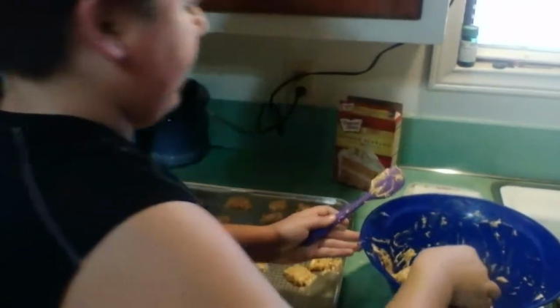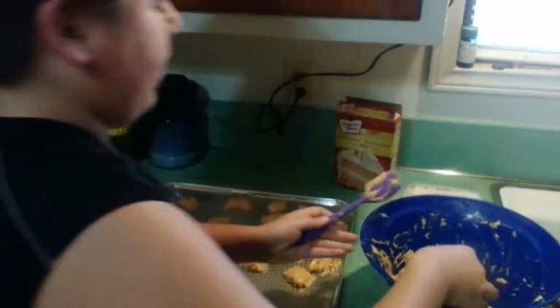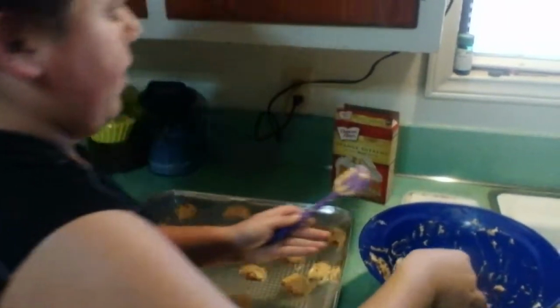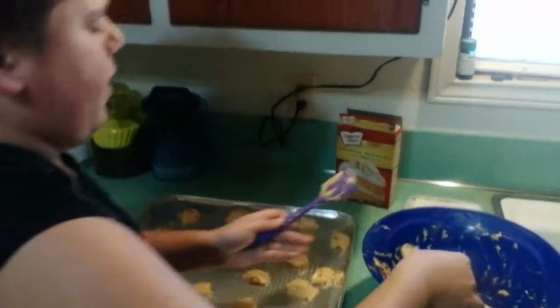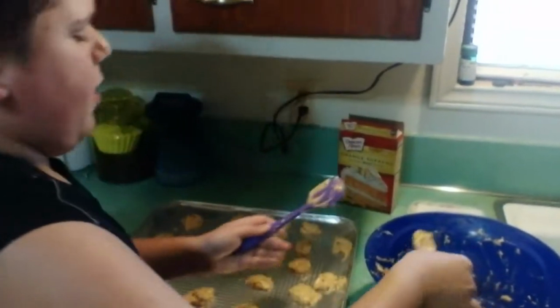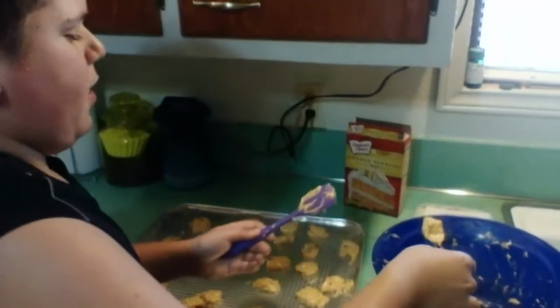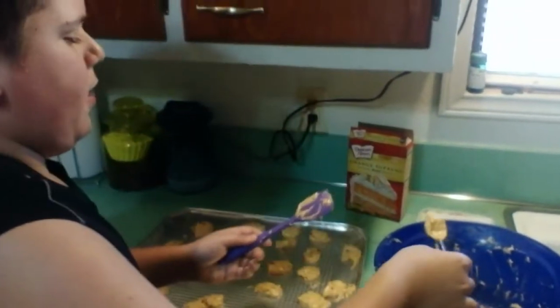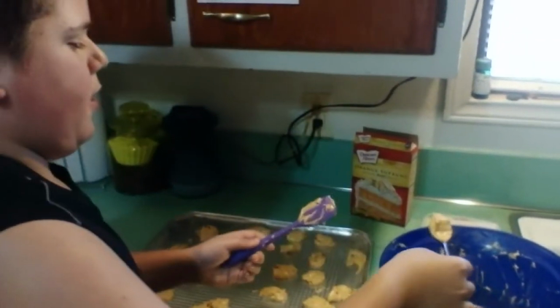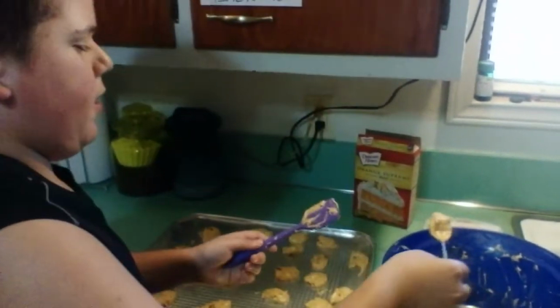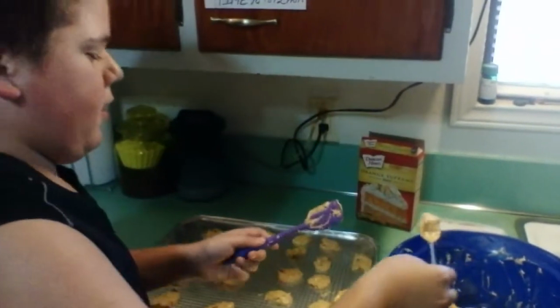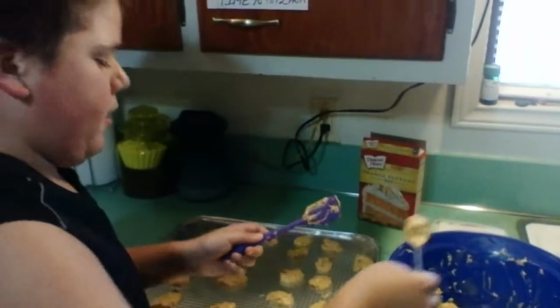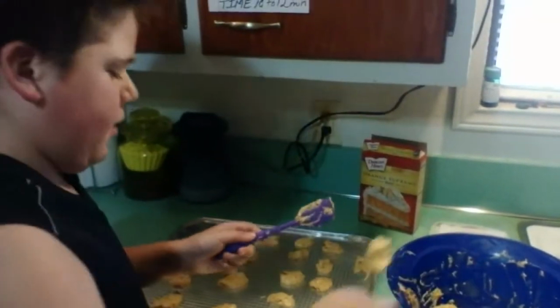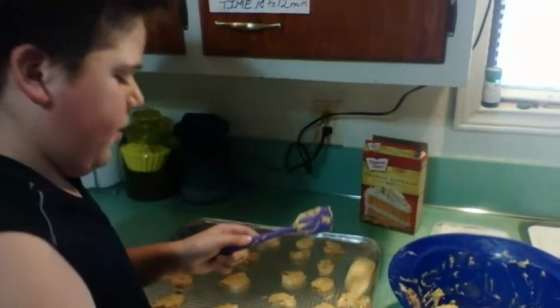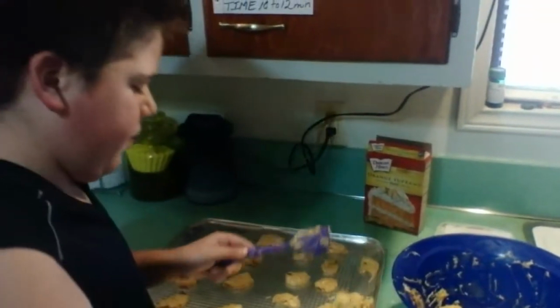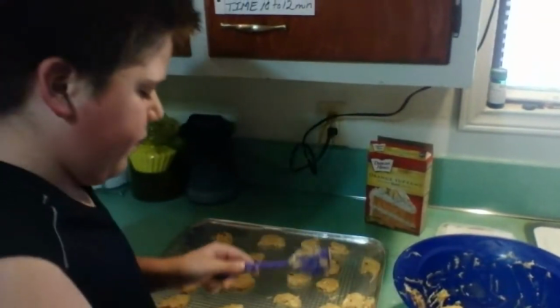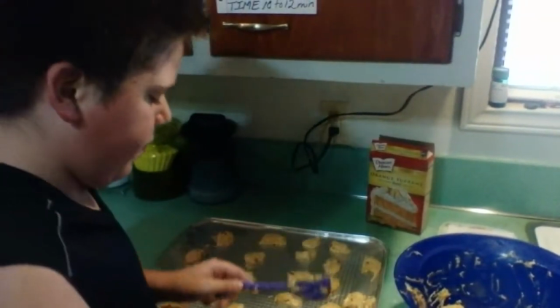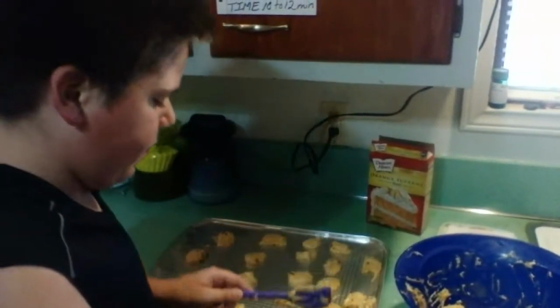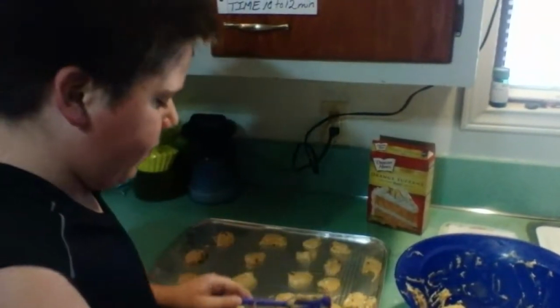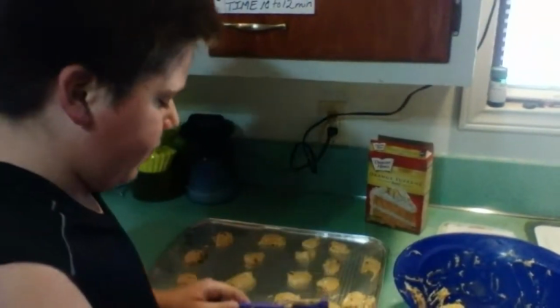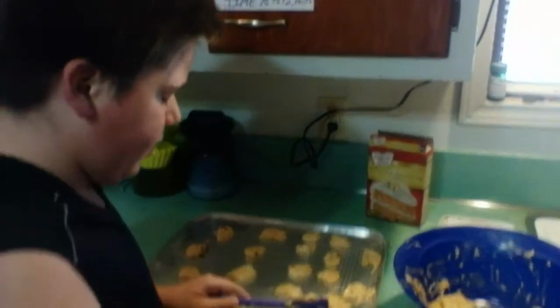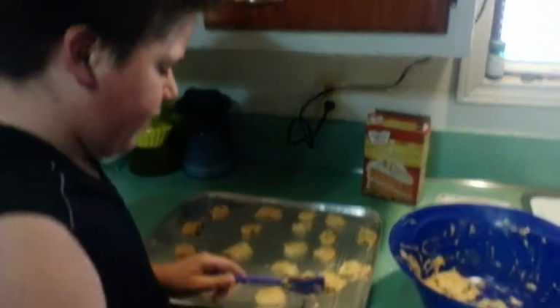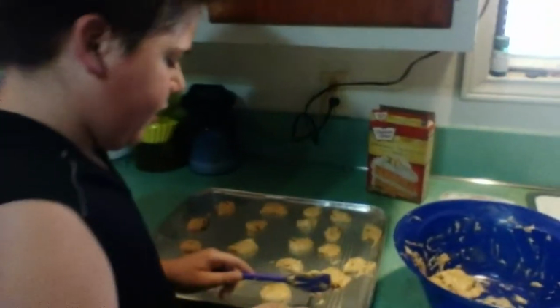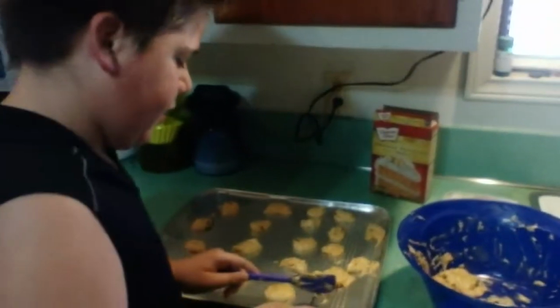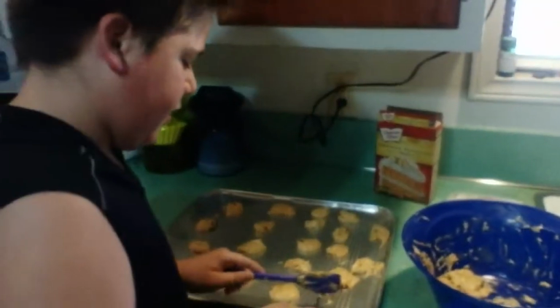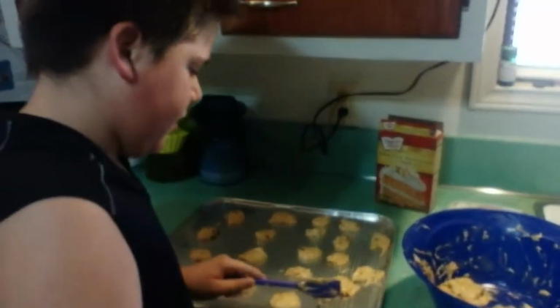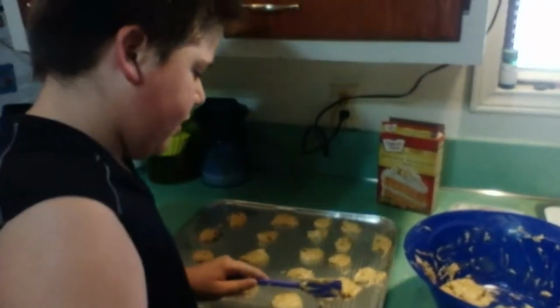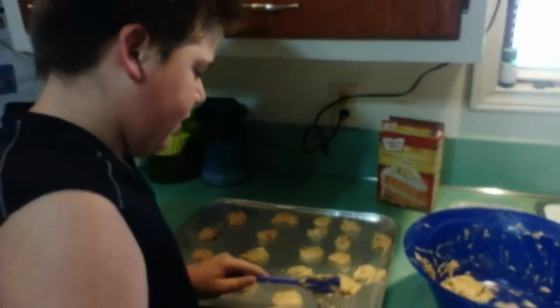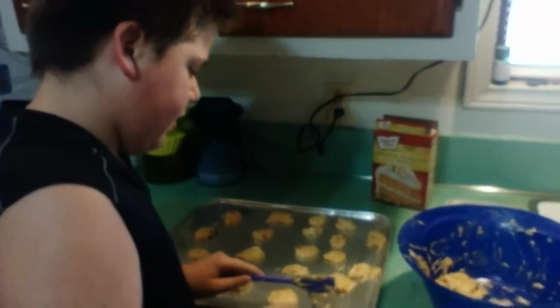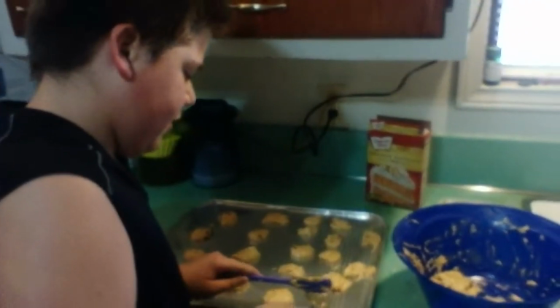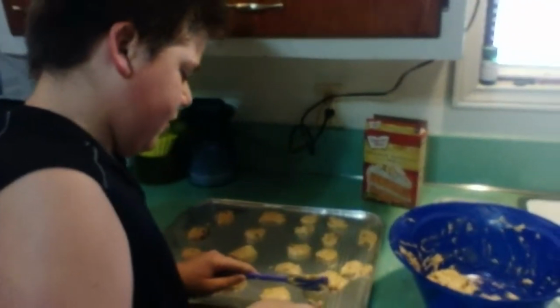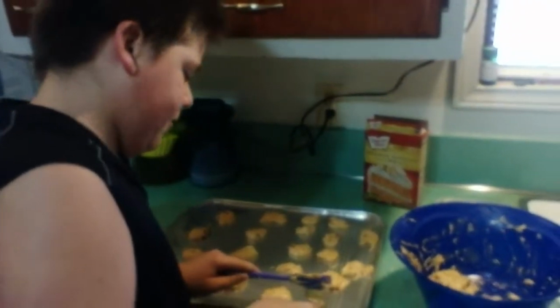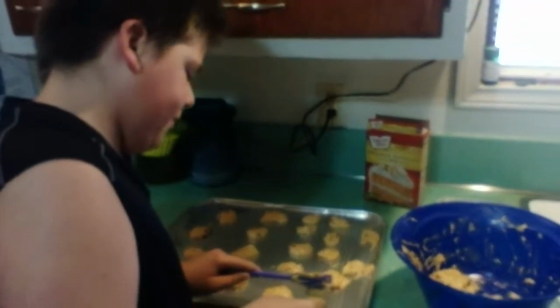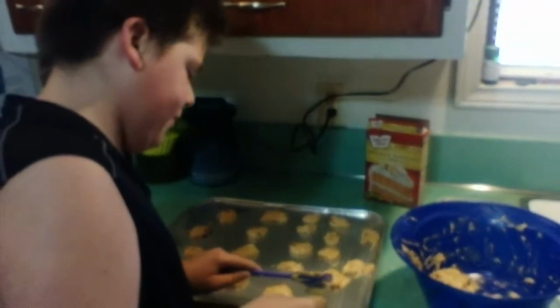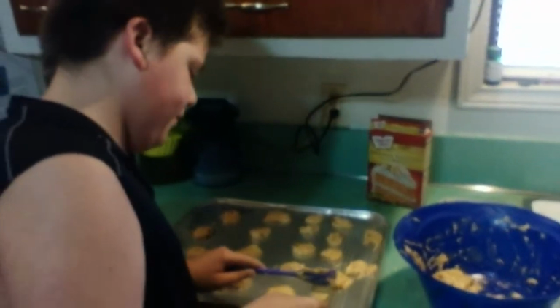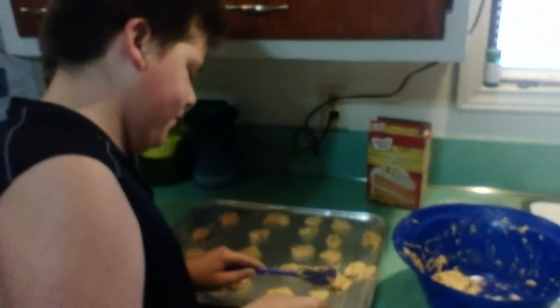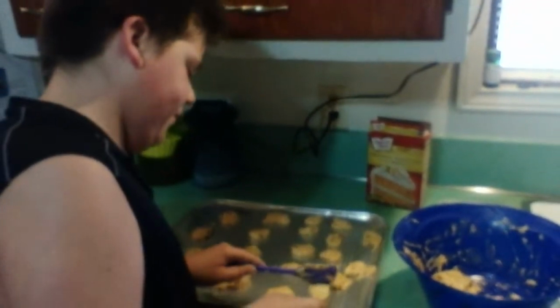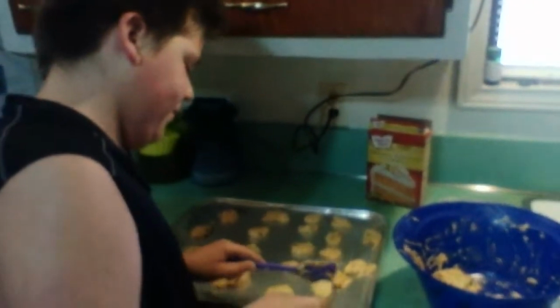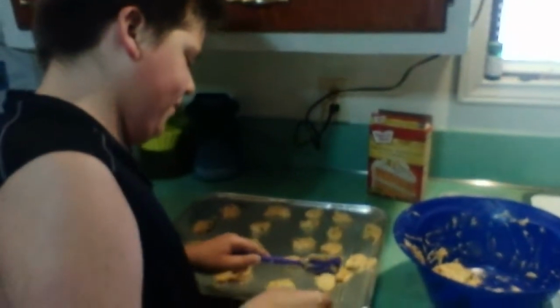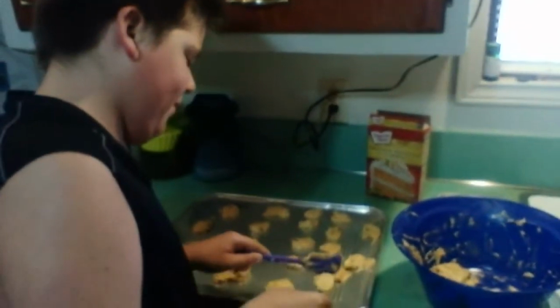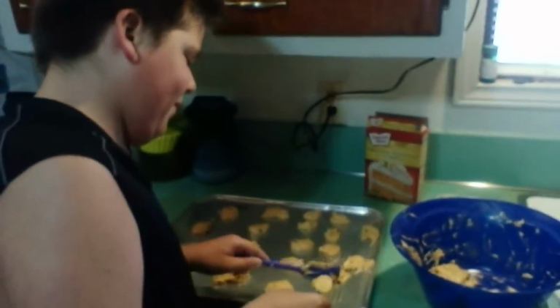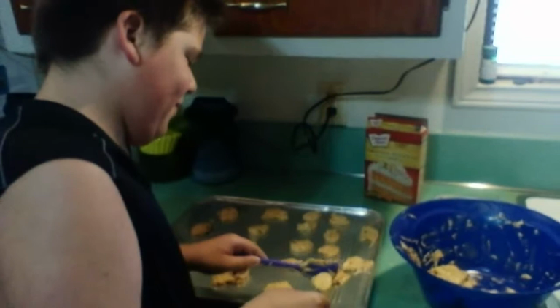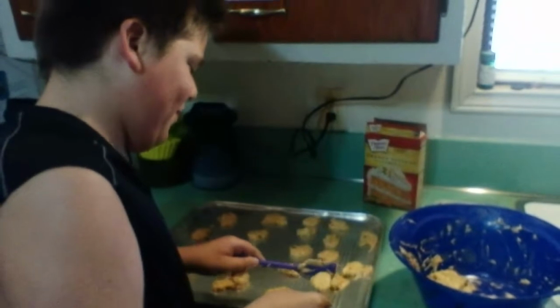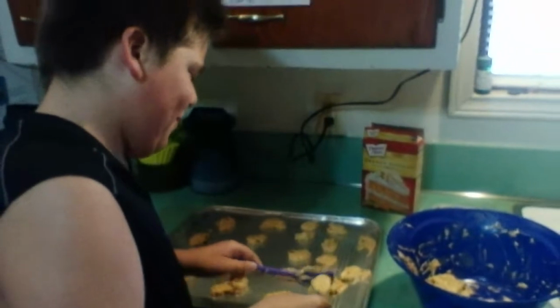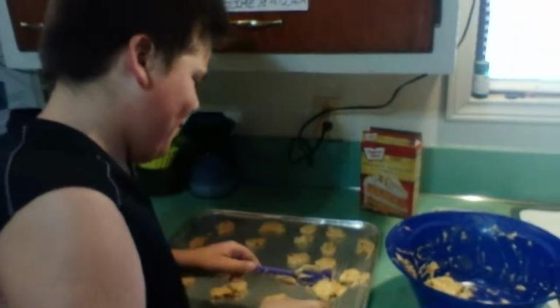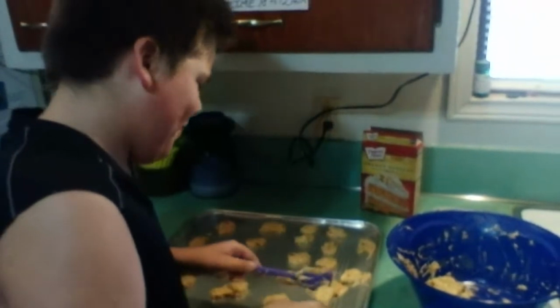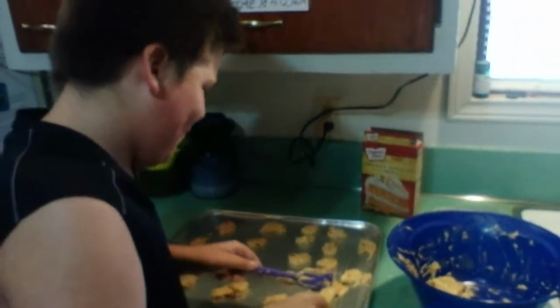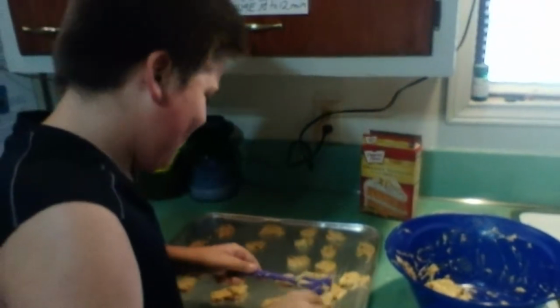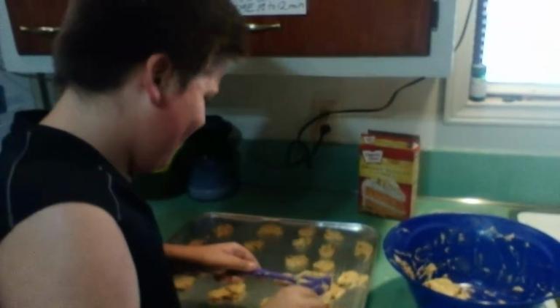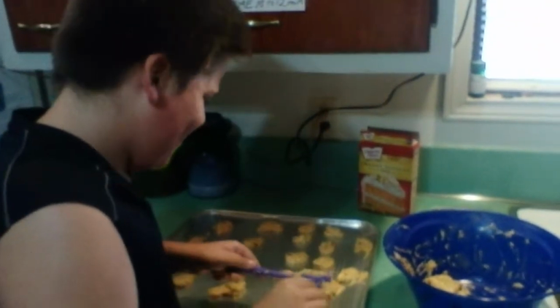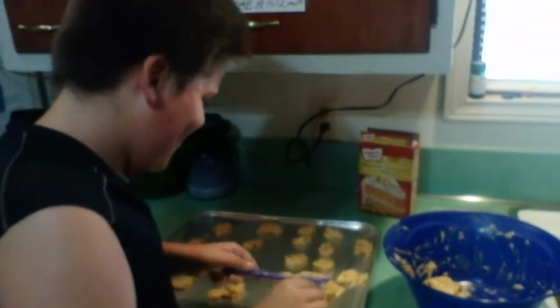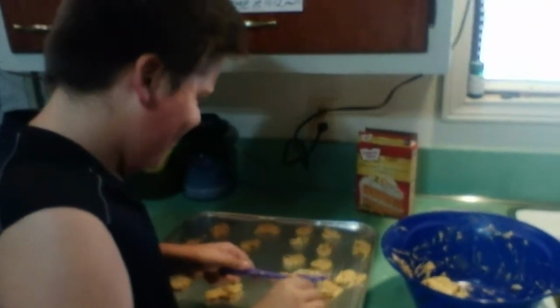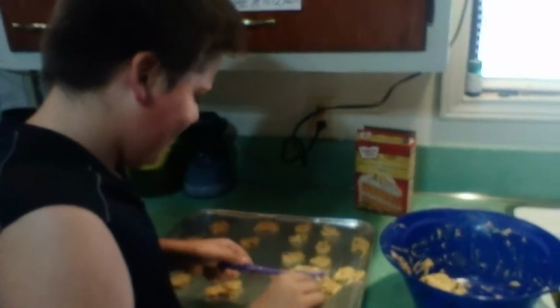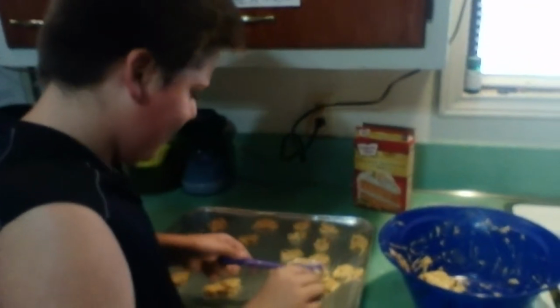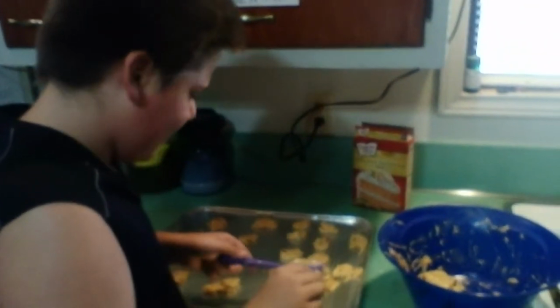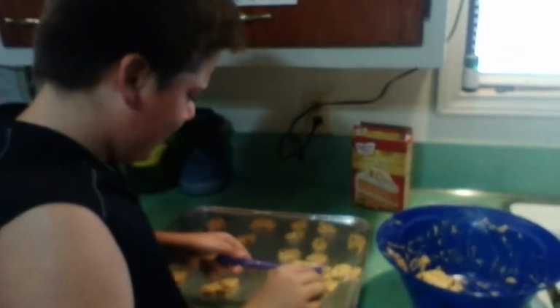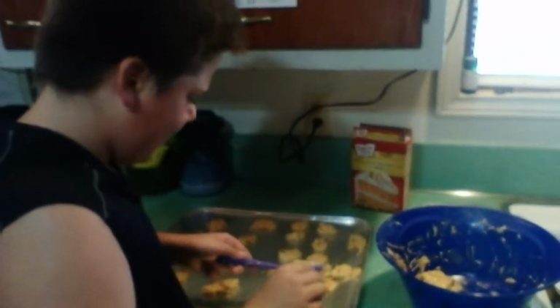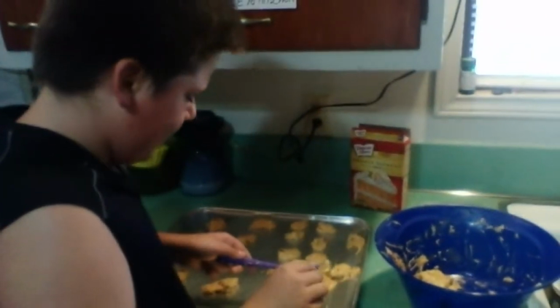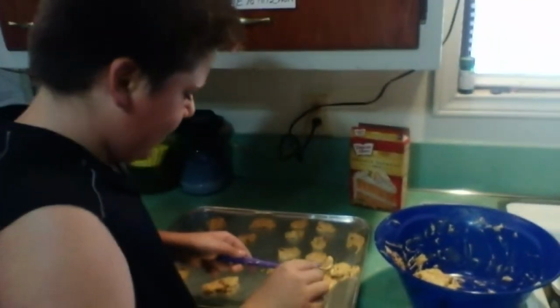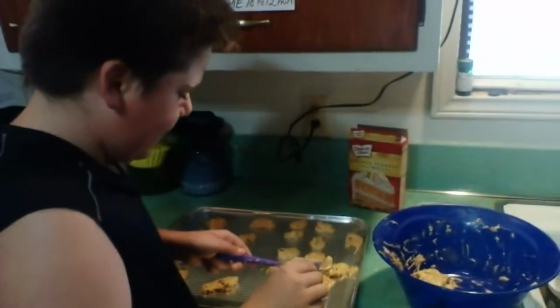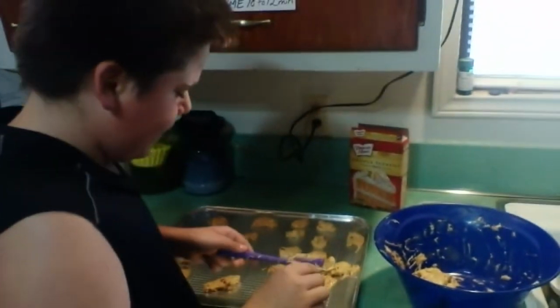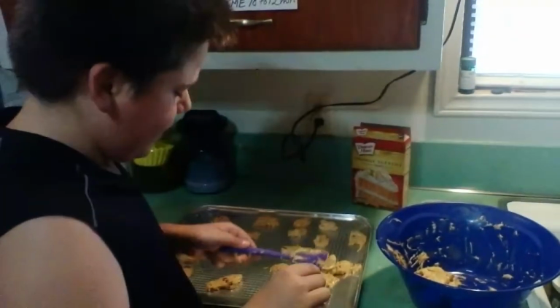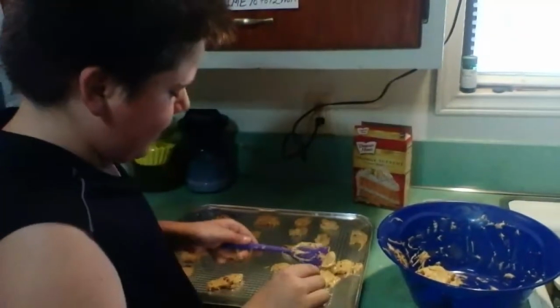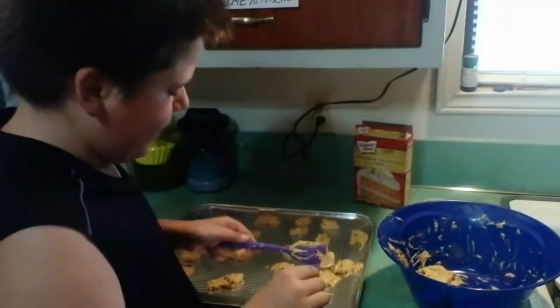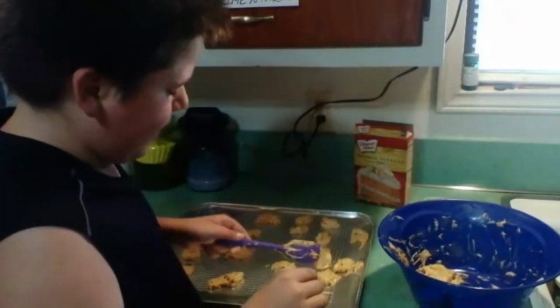You've cooked in the kitchen long enough to know that if you make a mistake it's not really a big deal, right? Yeah.